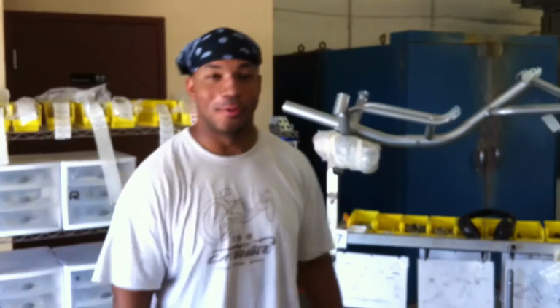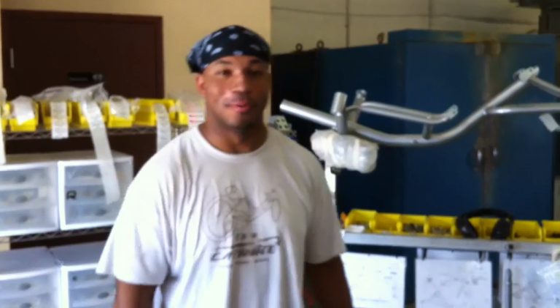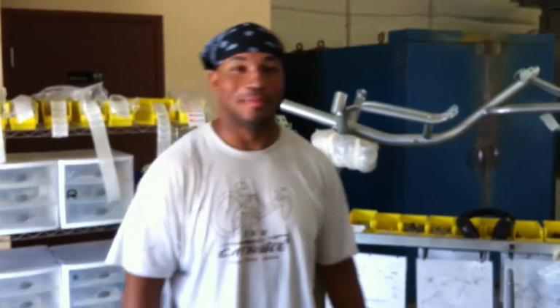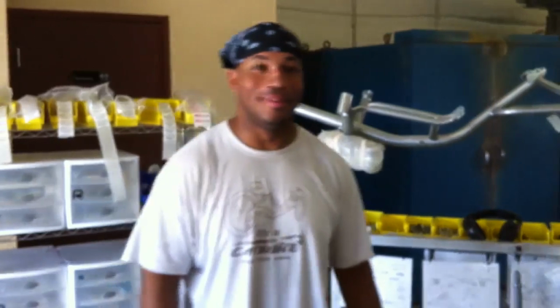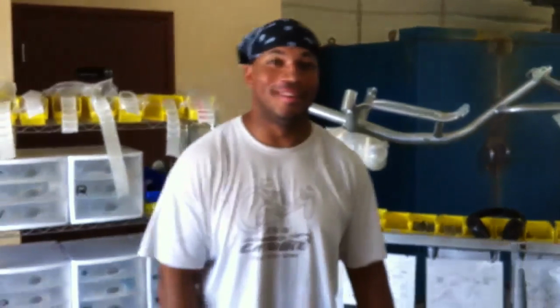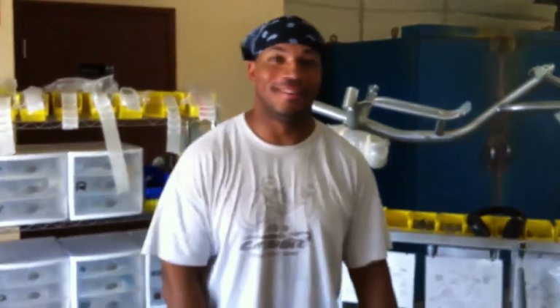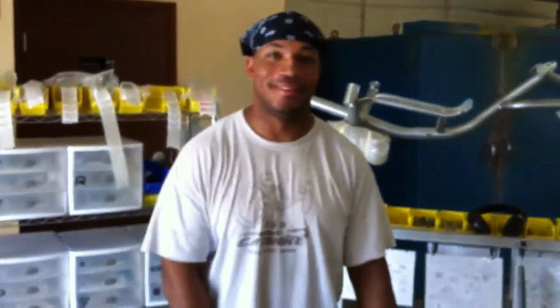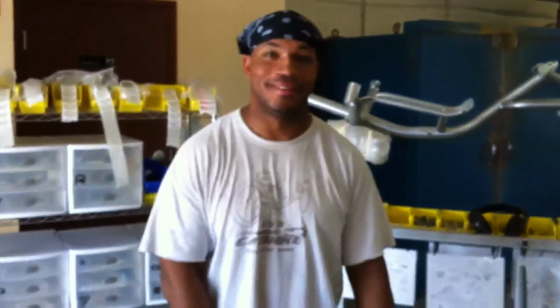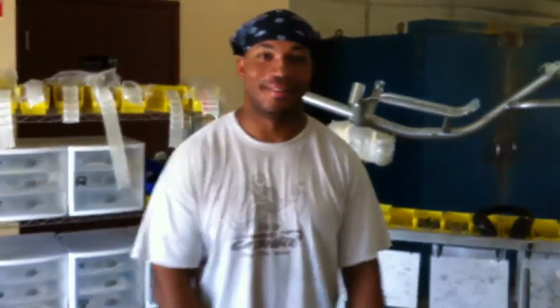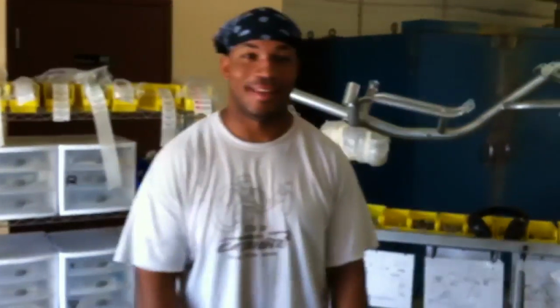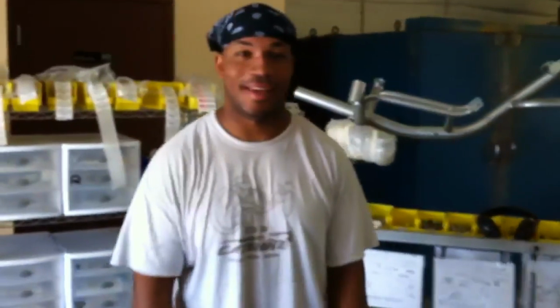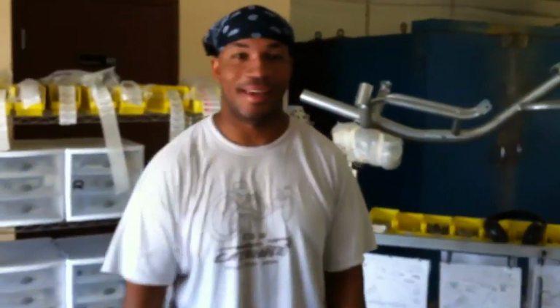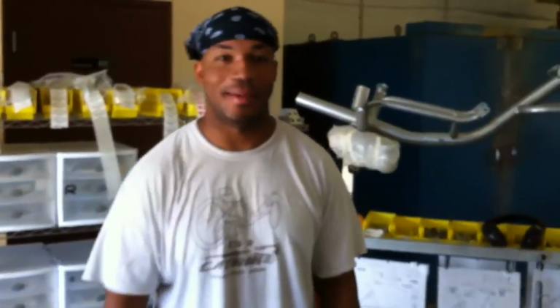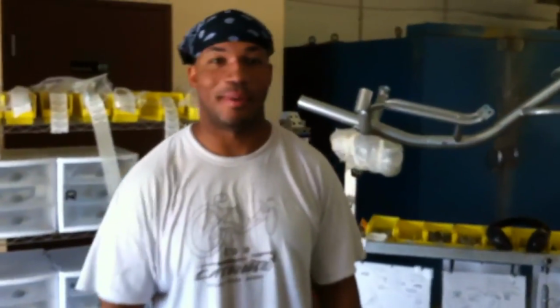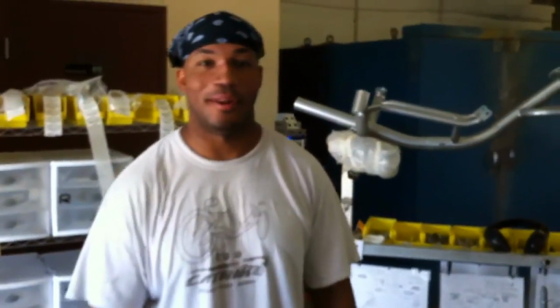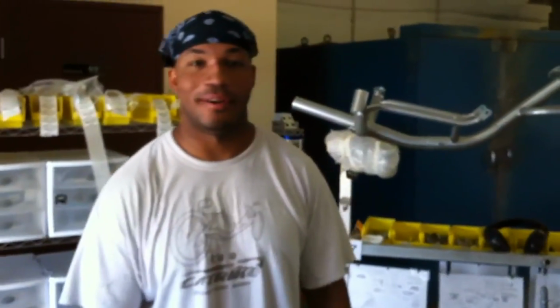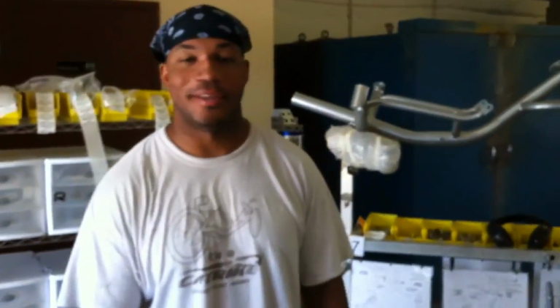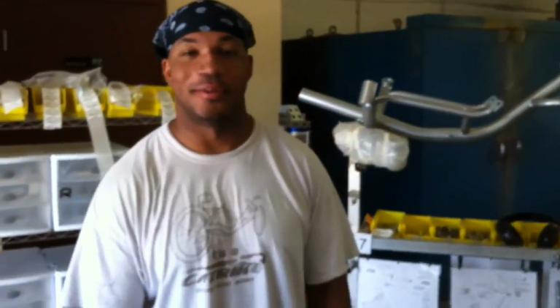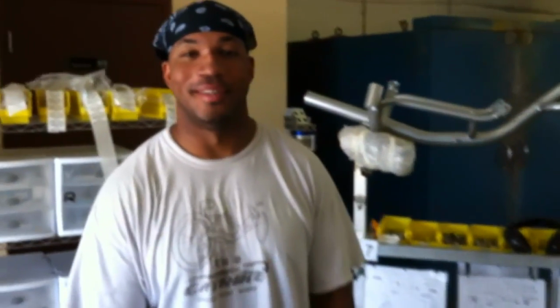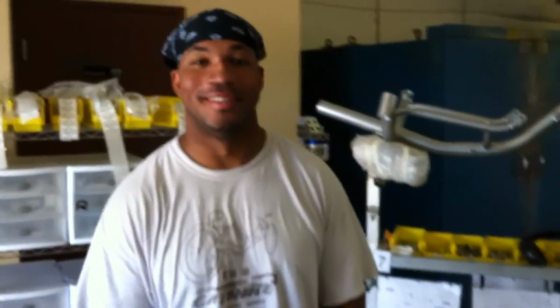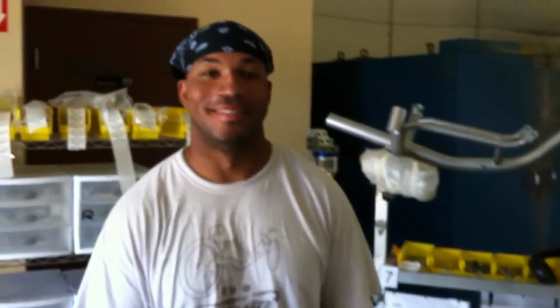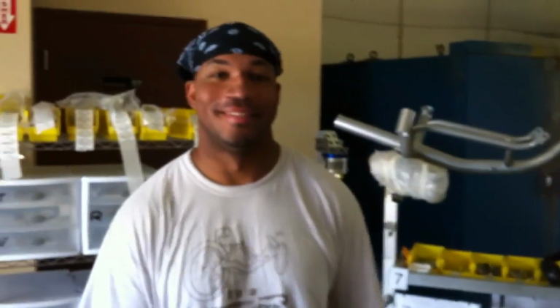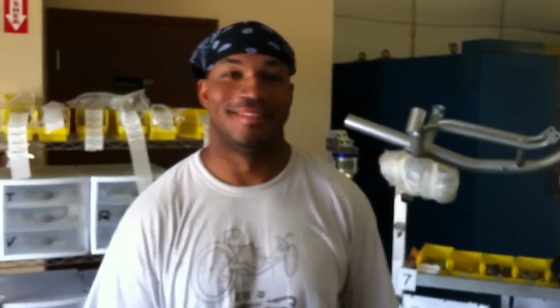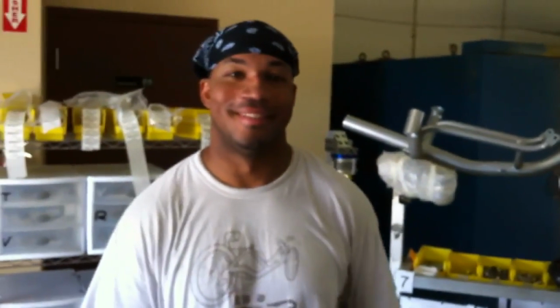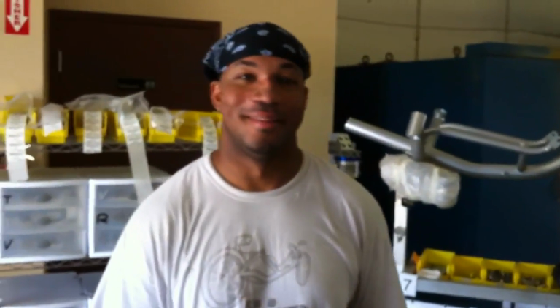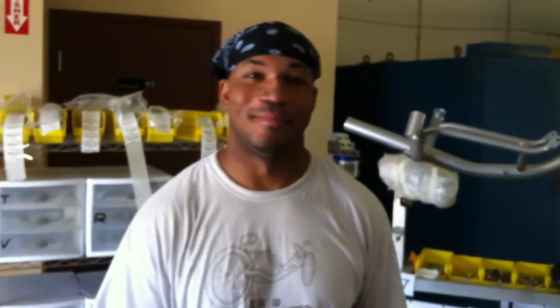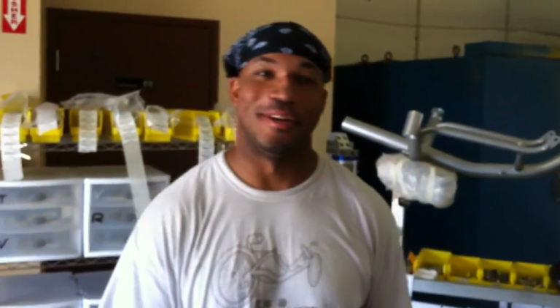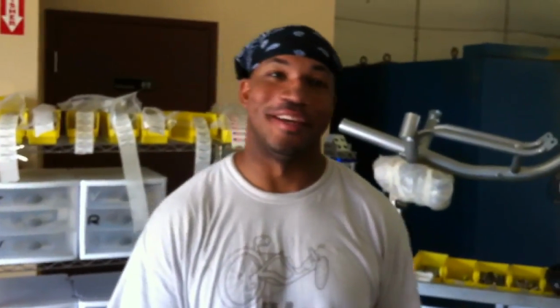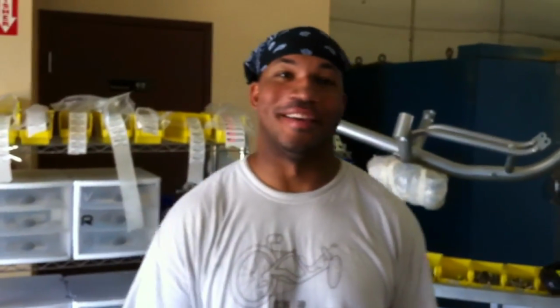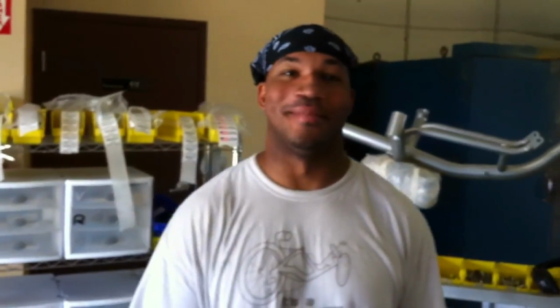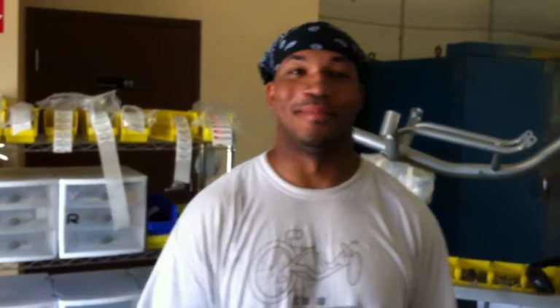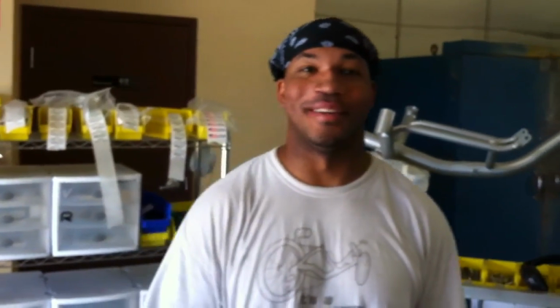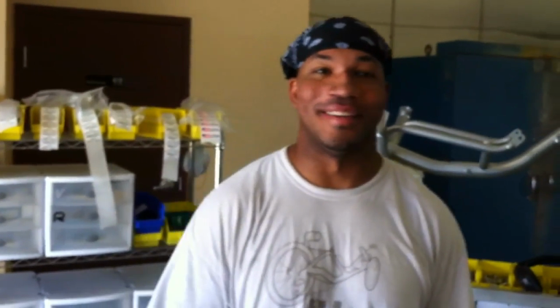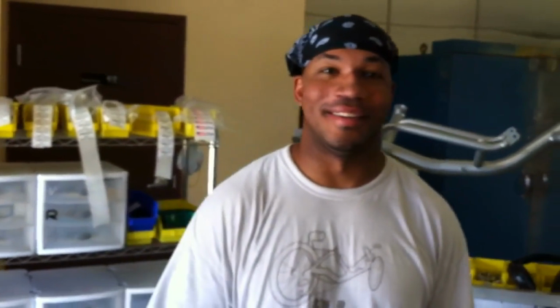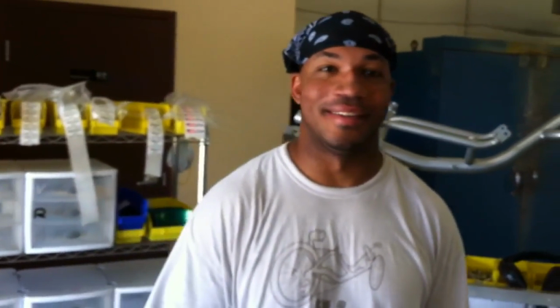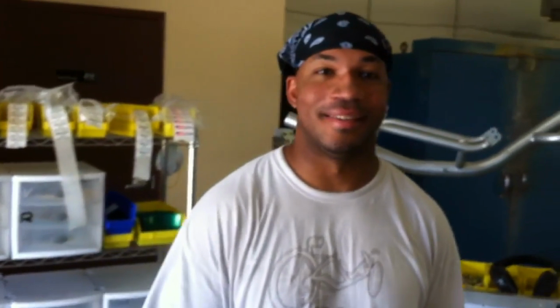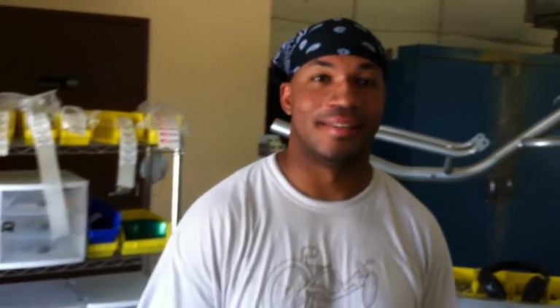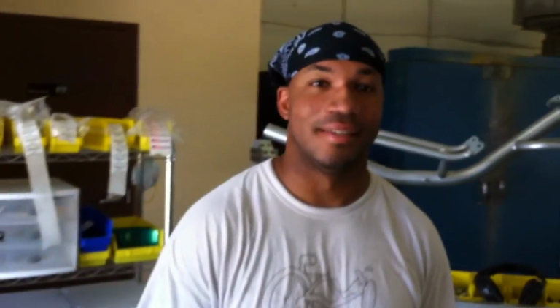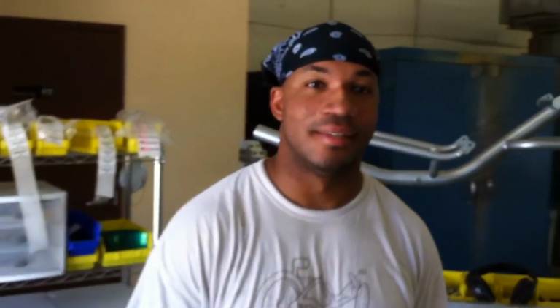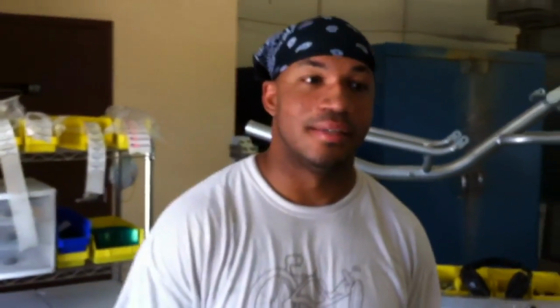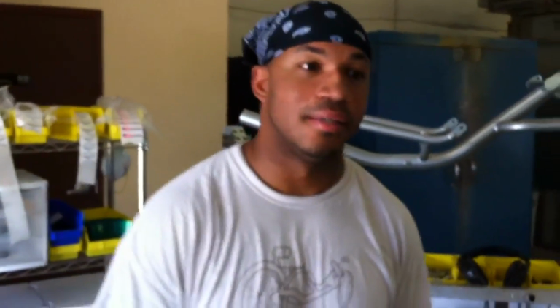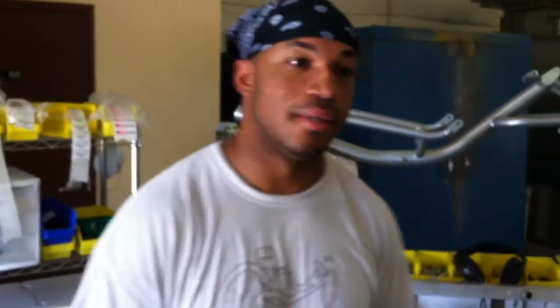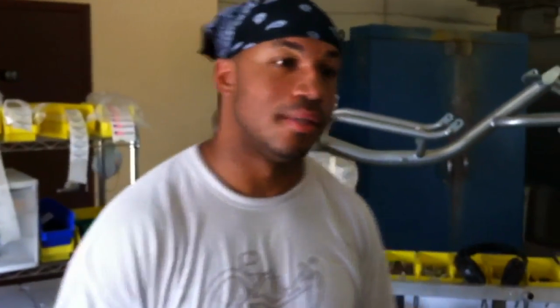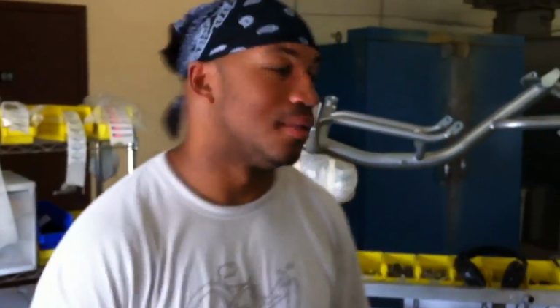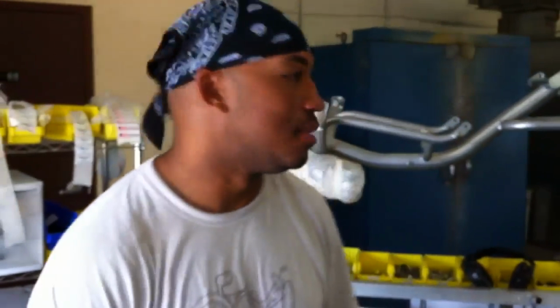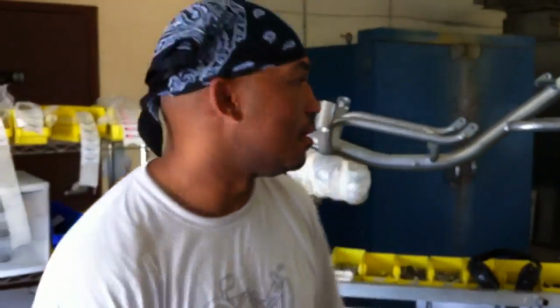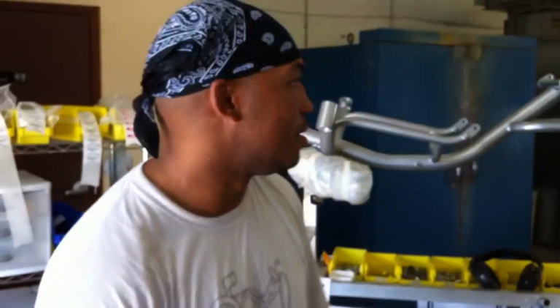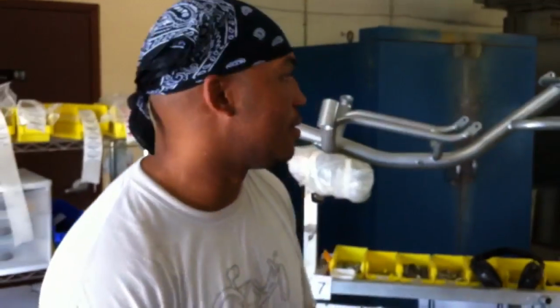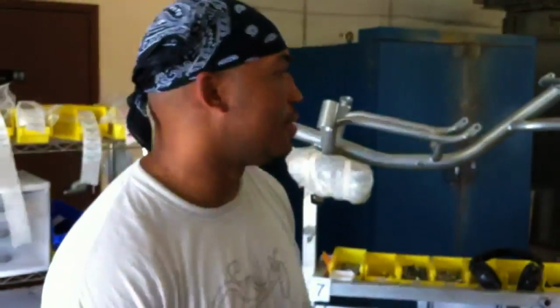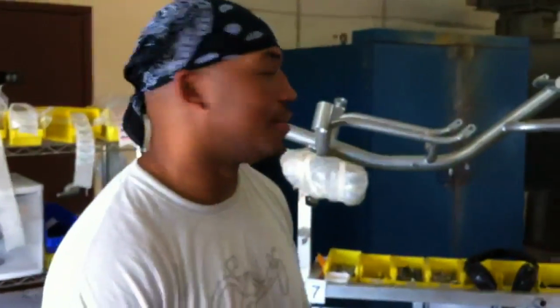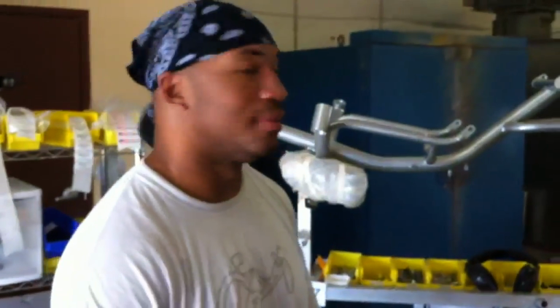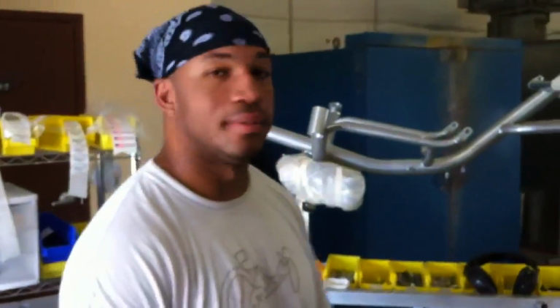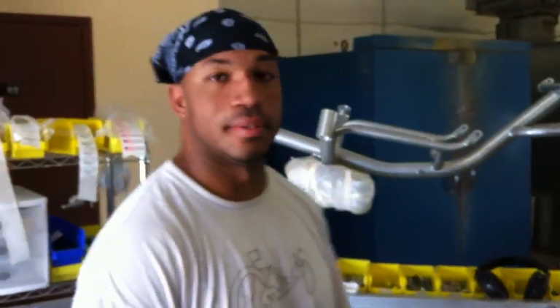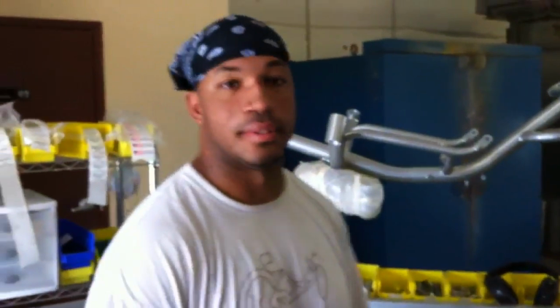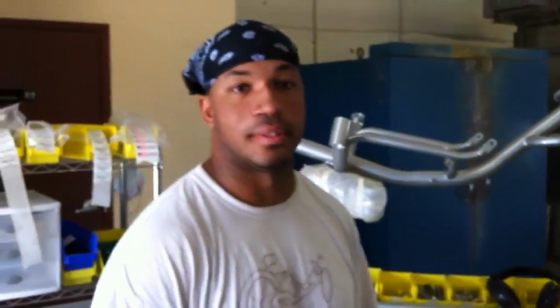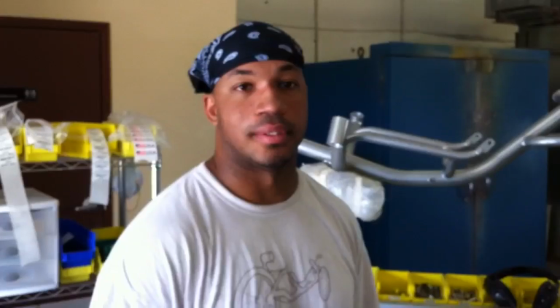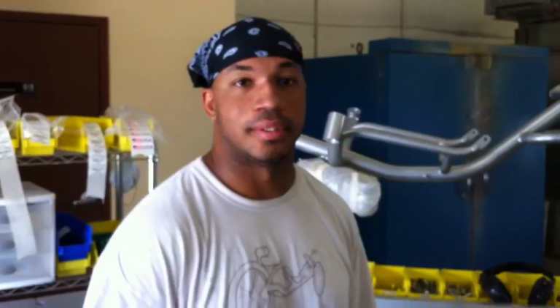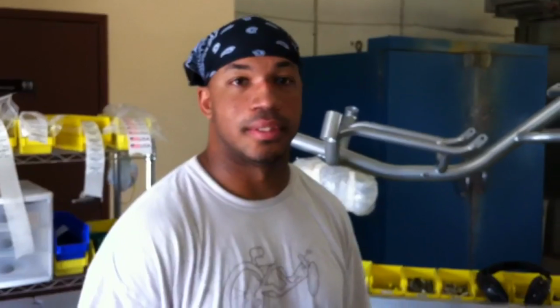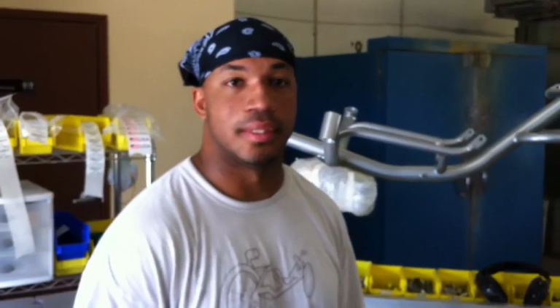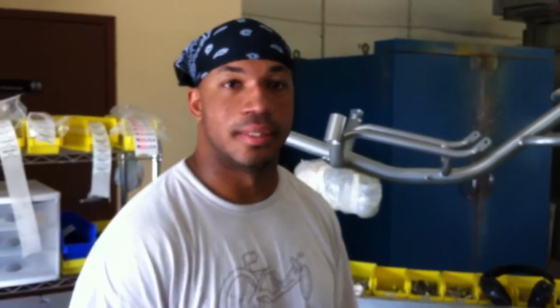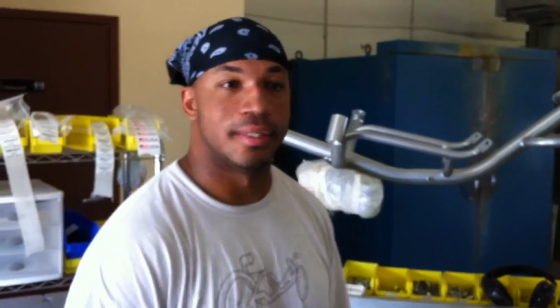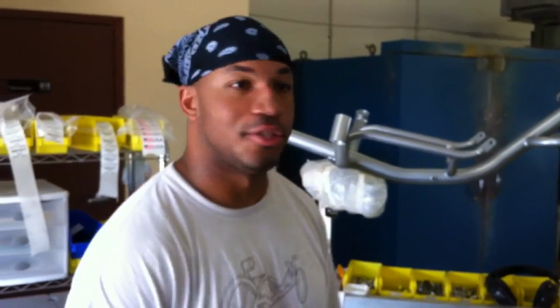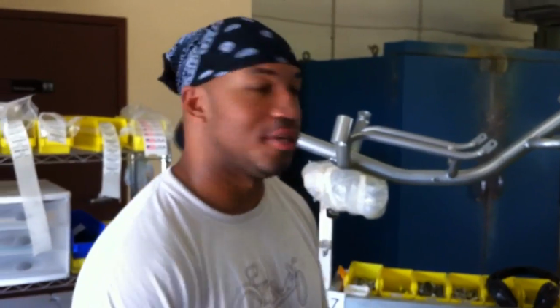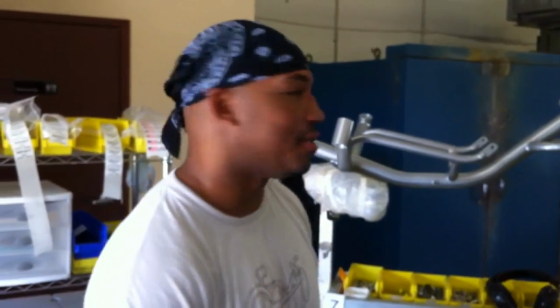Hi Aaron. Hey, how are you? Pretty good. Can you show us how to press a headset cup today? Sure.